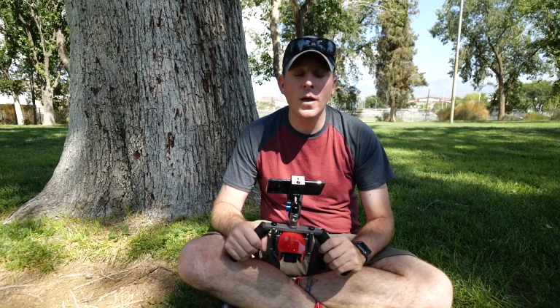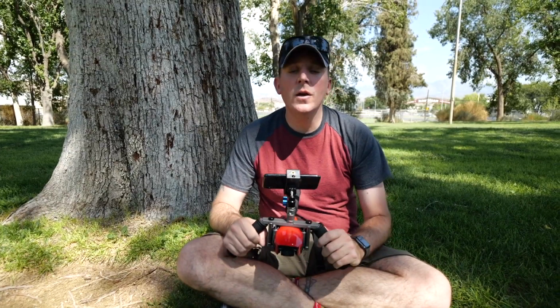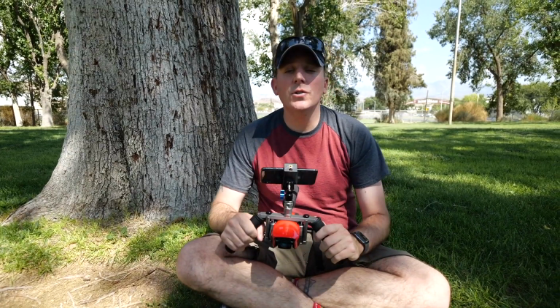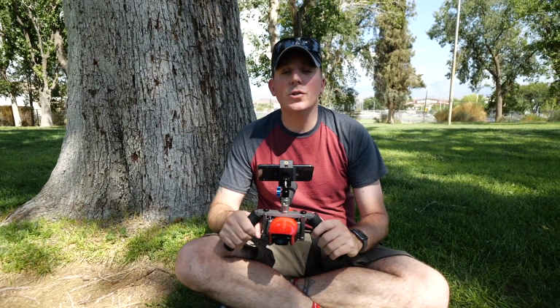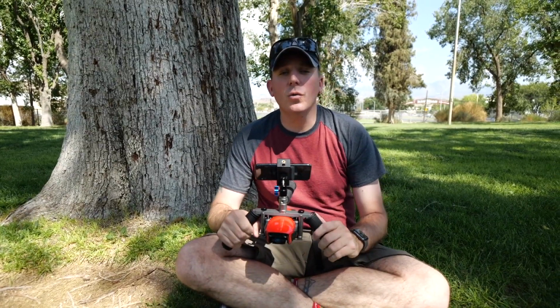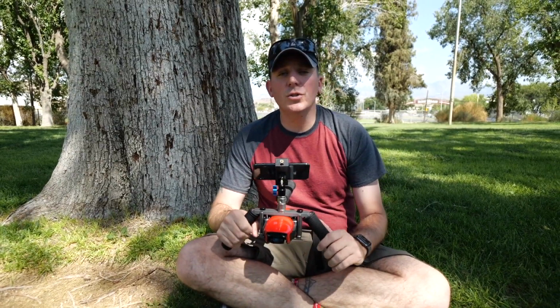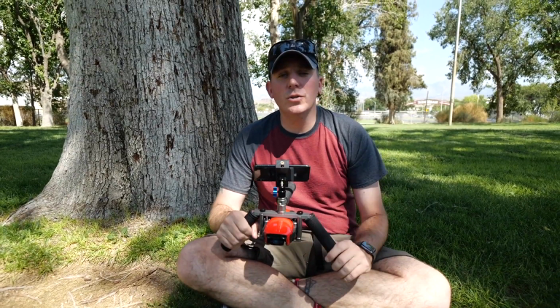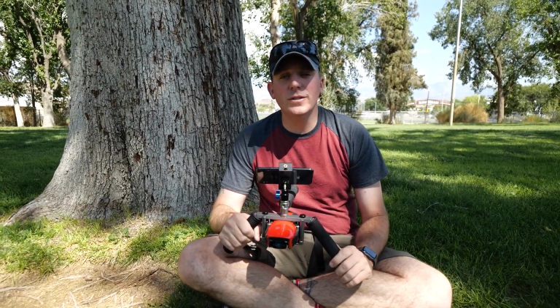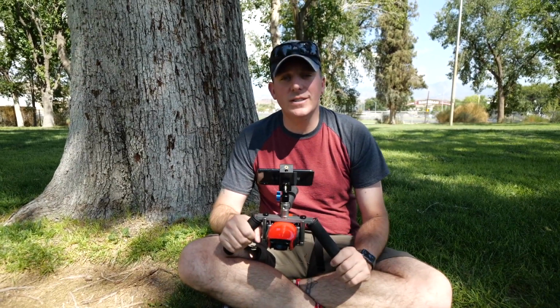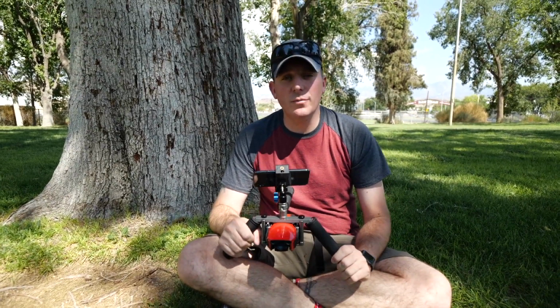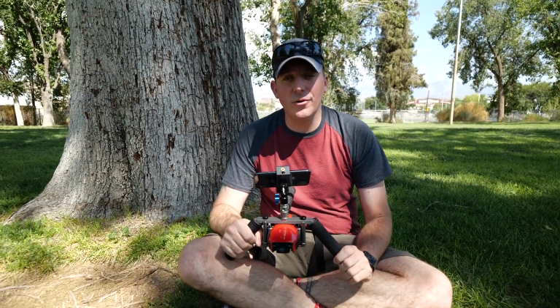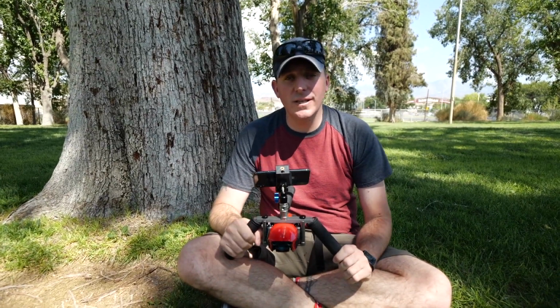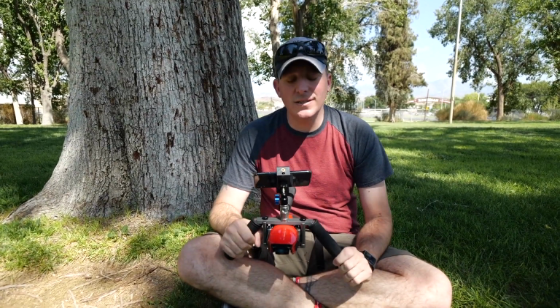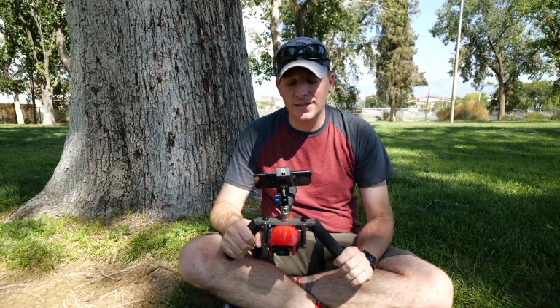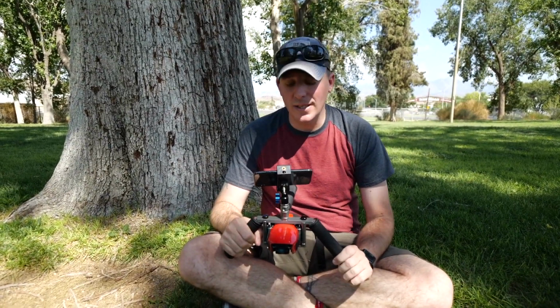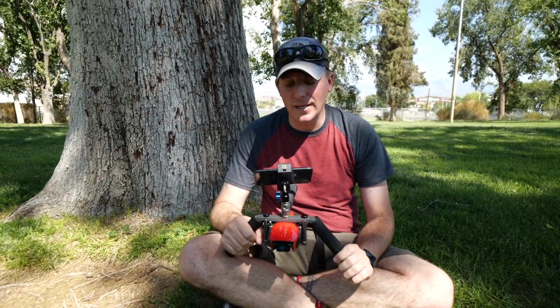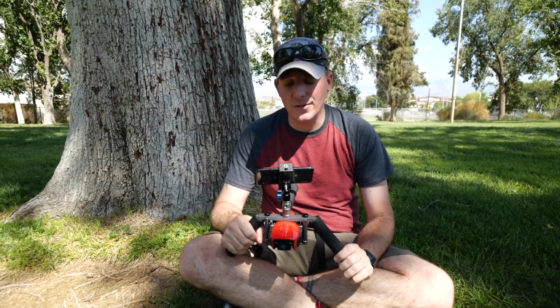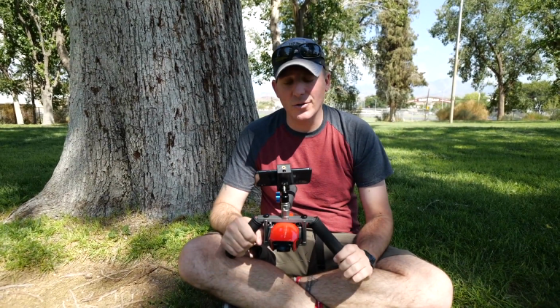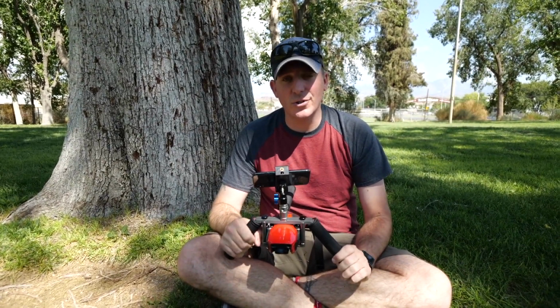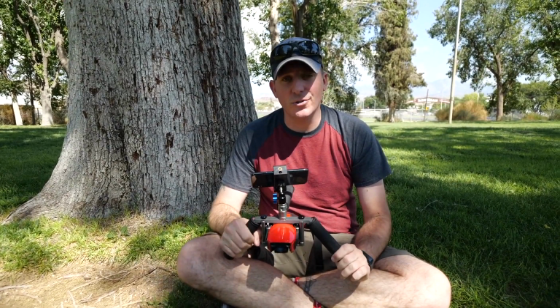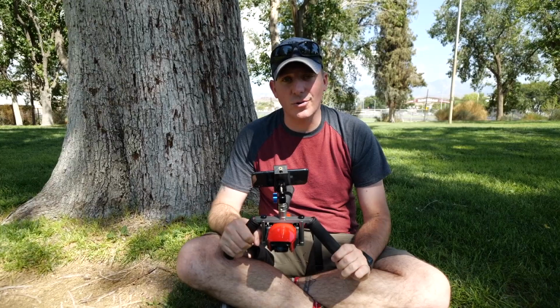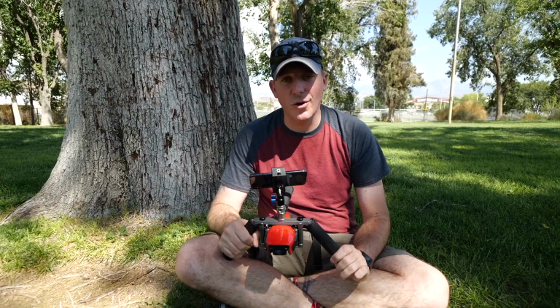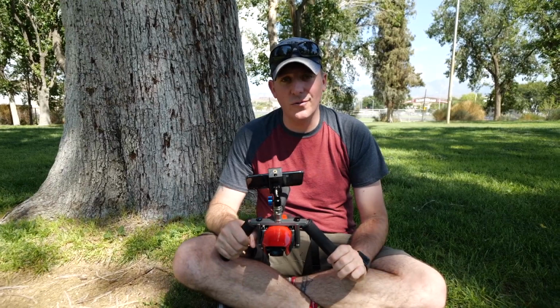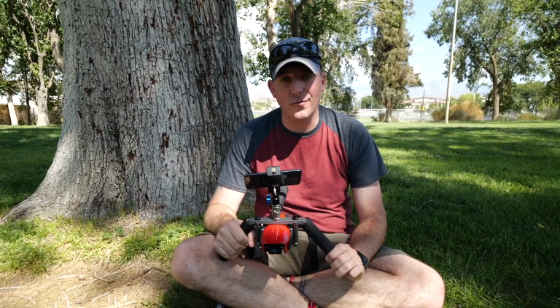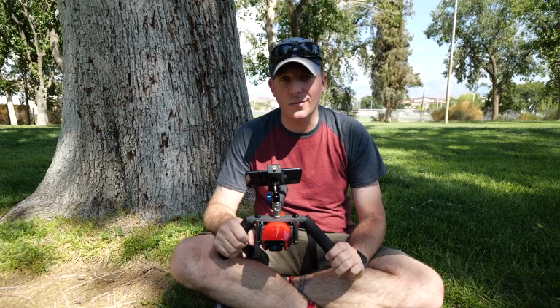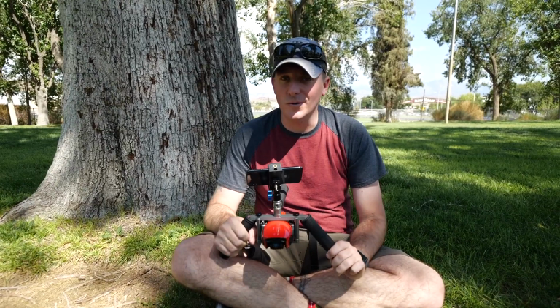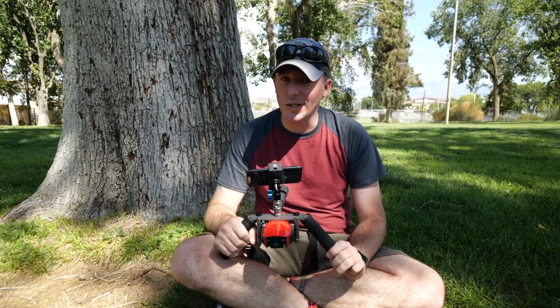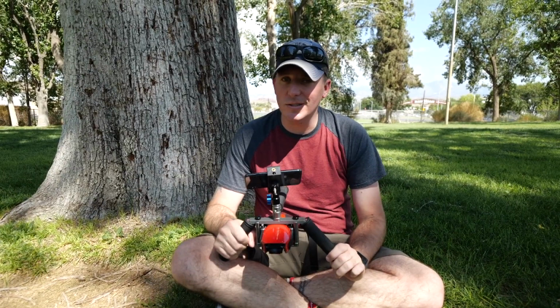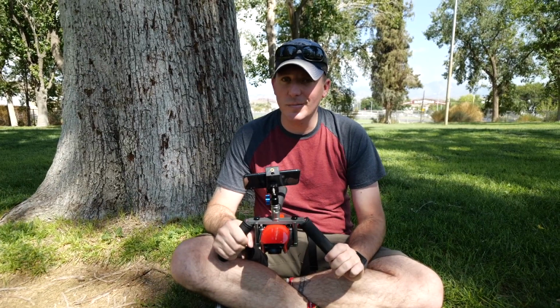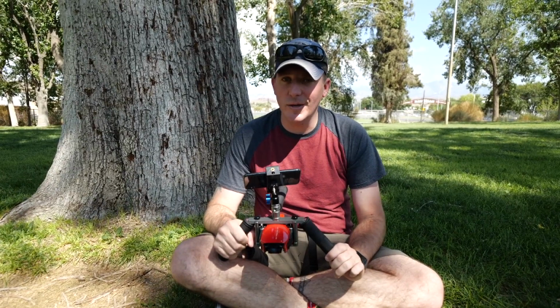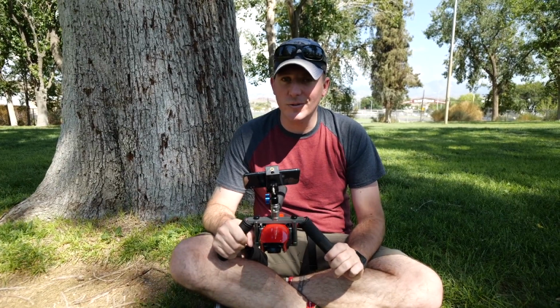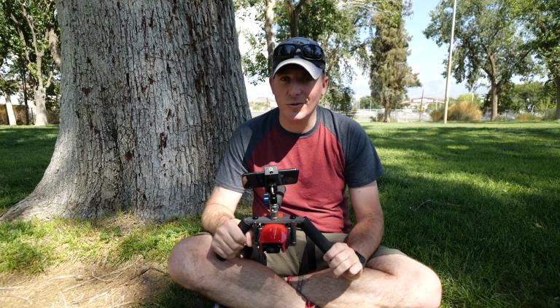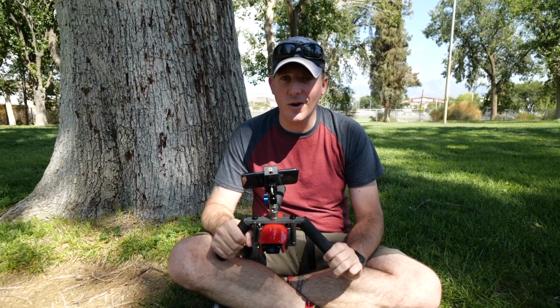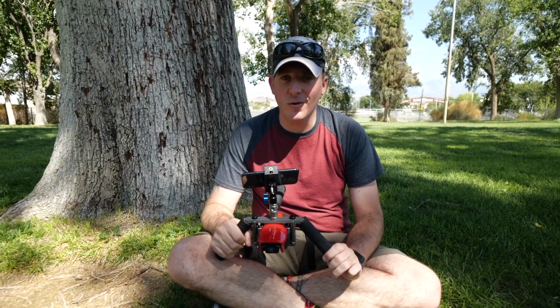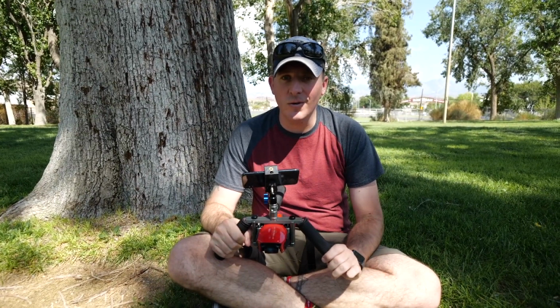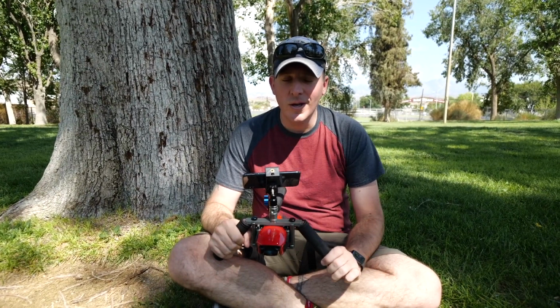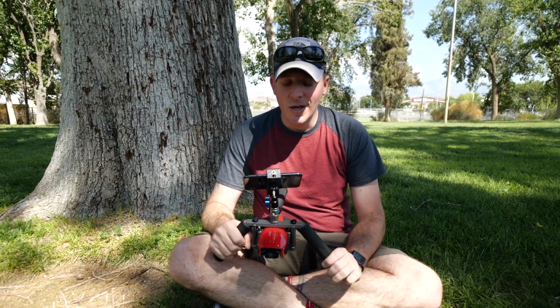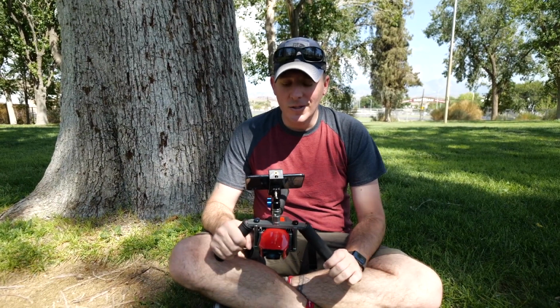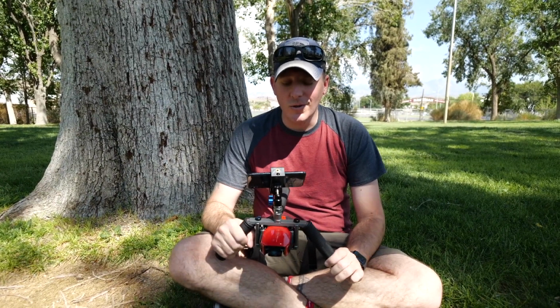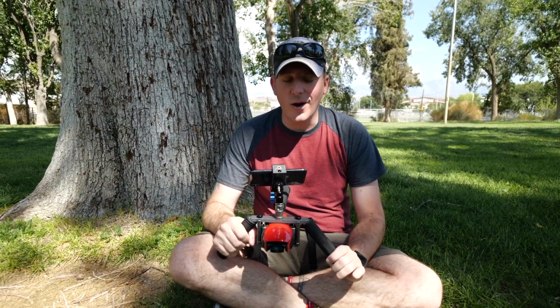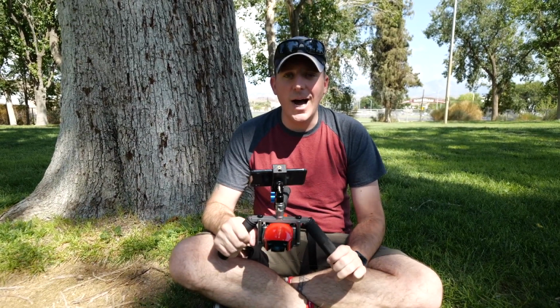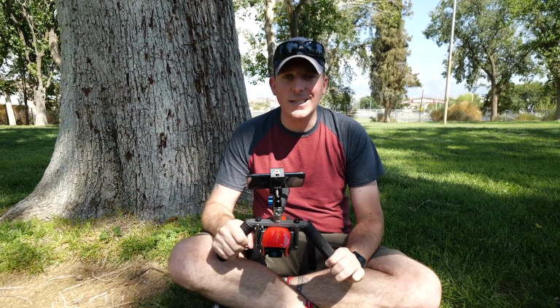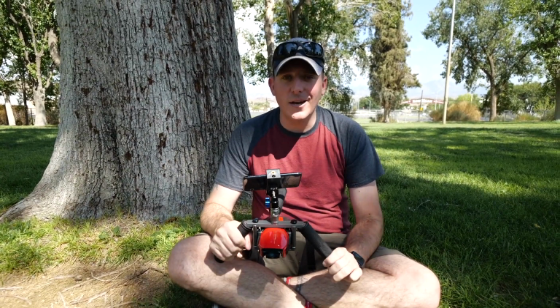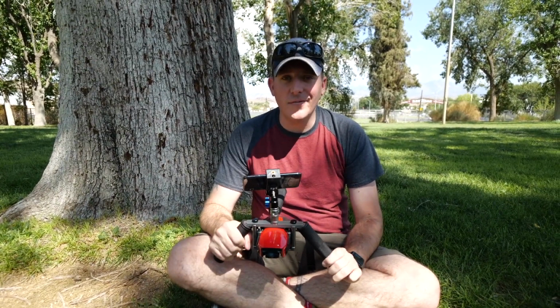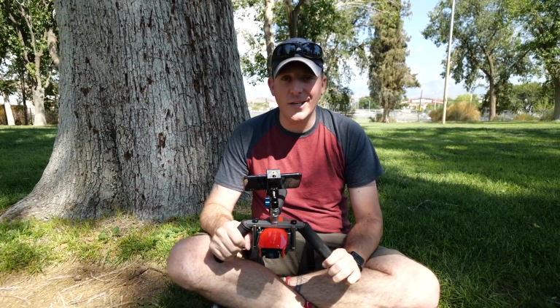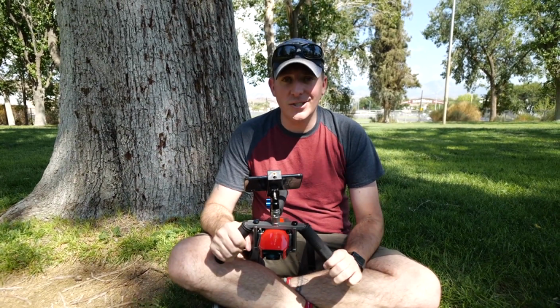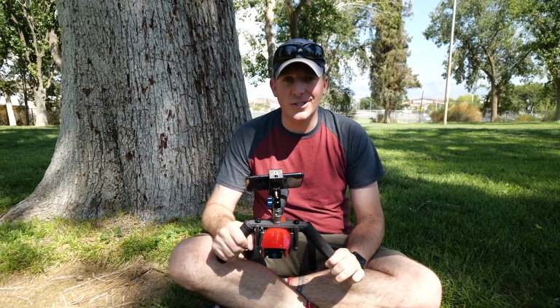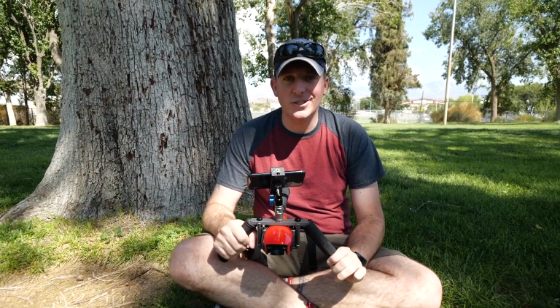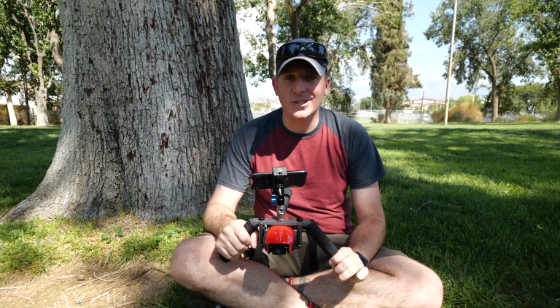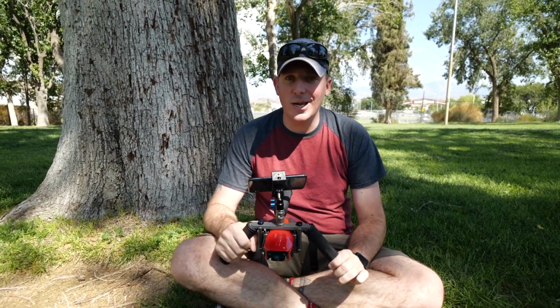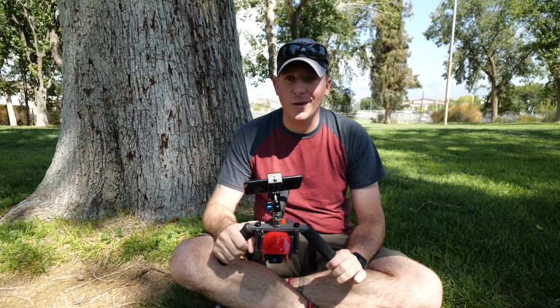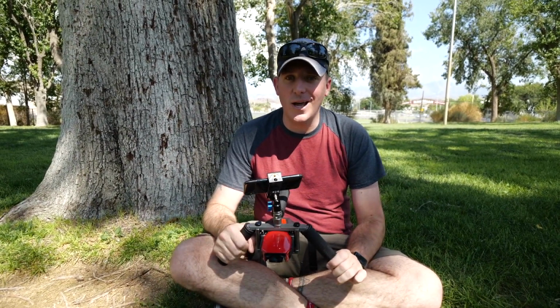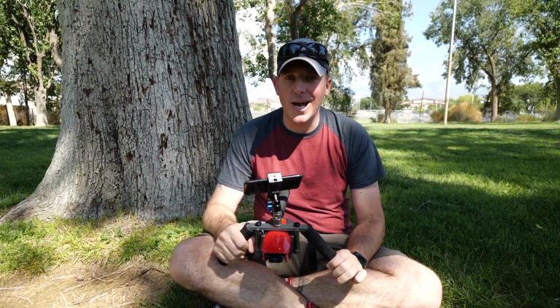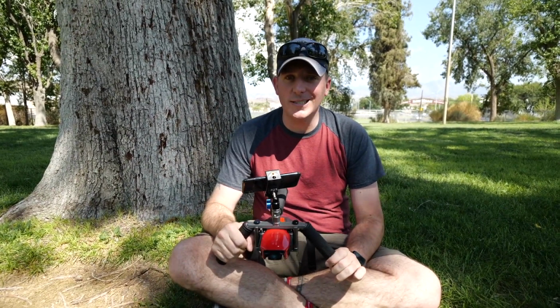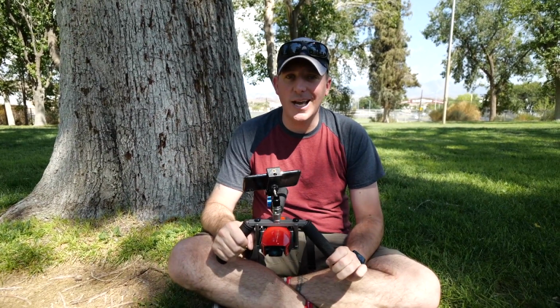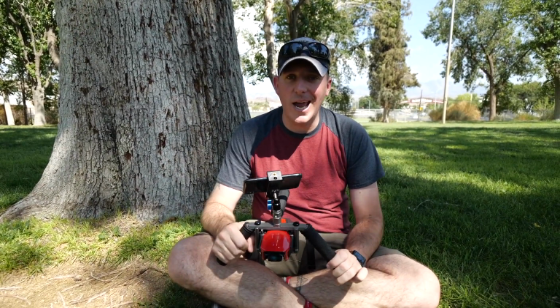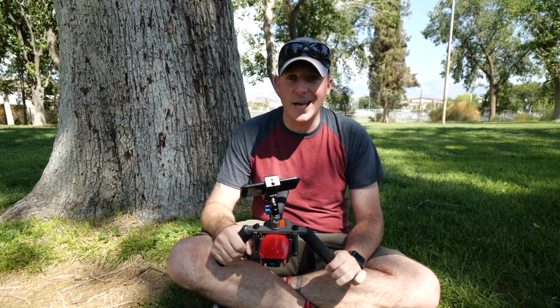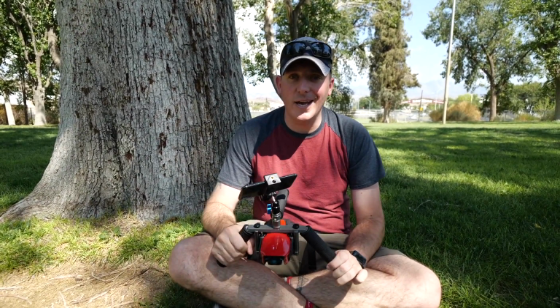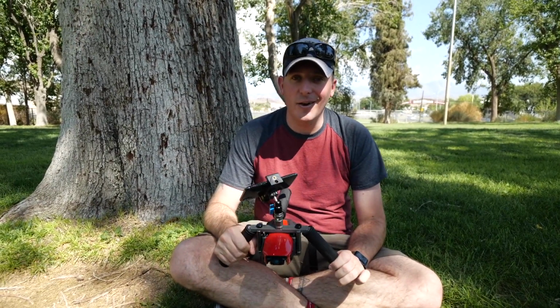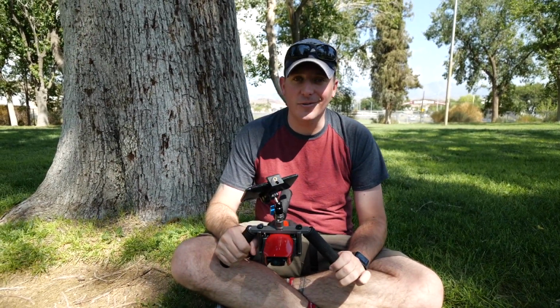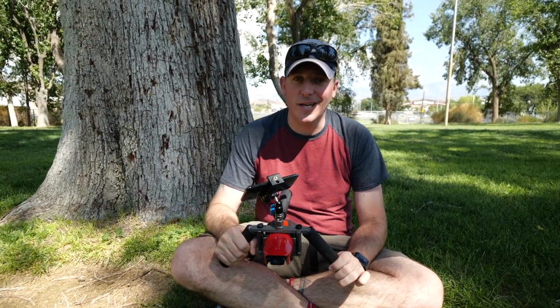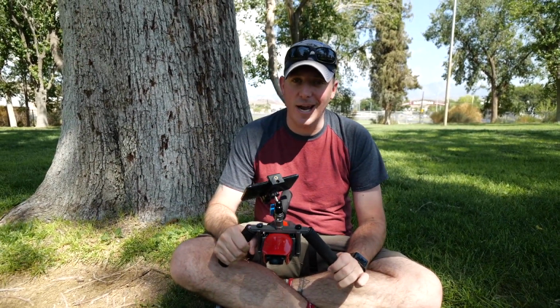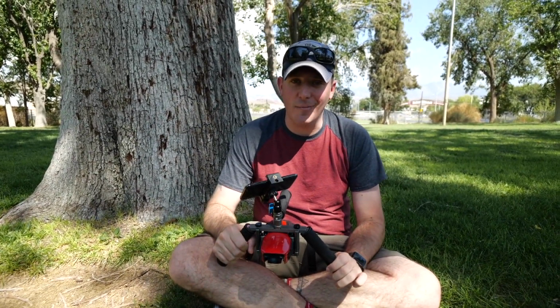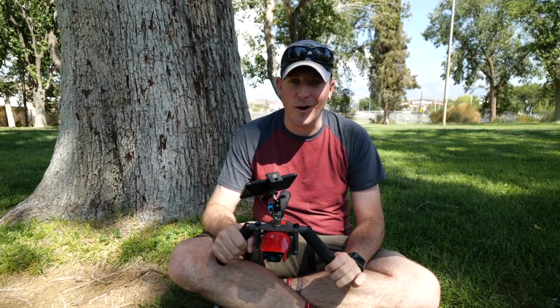Once you assemble this, it turns your drone from just a mere drone to a high definition stabilized handheld camera.